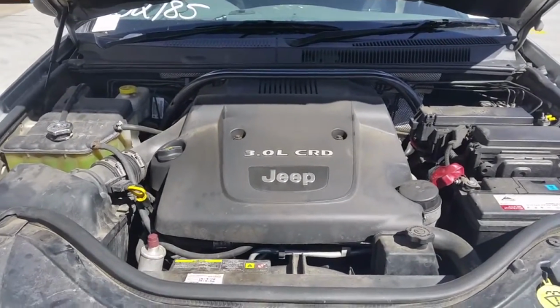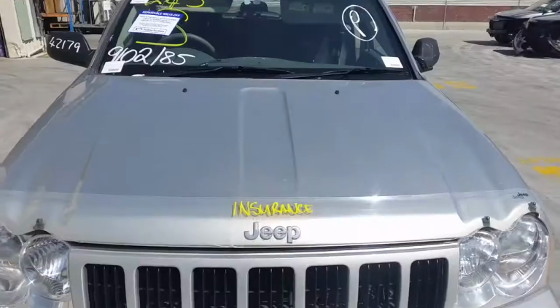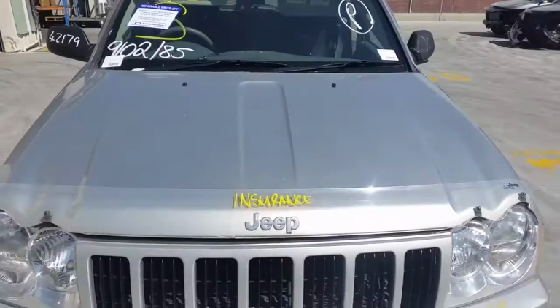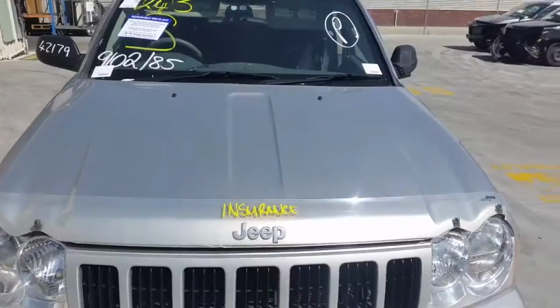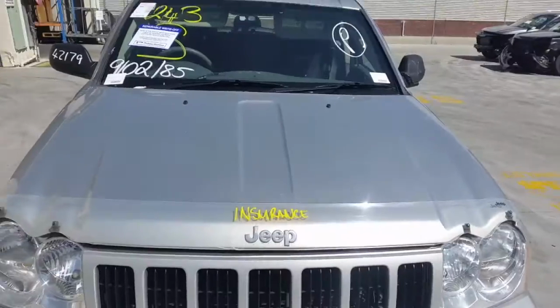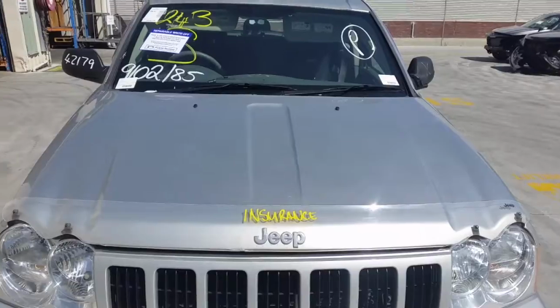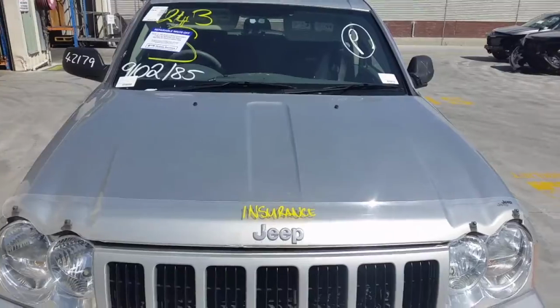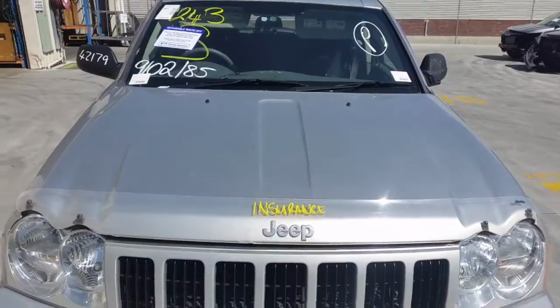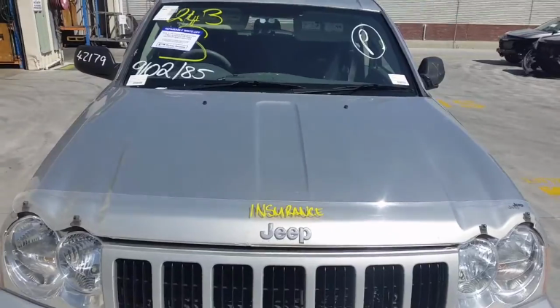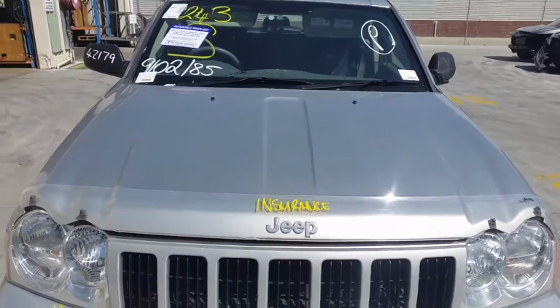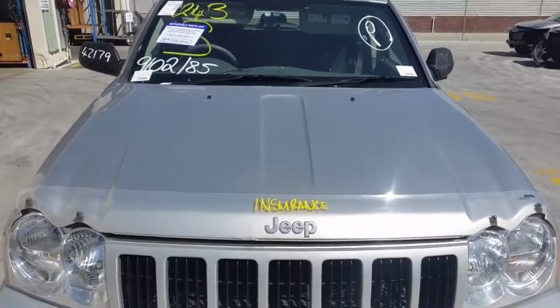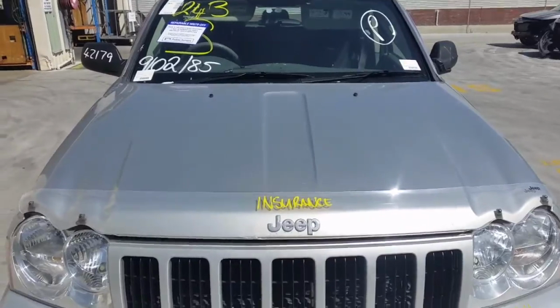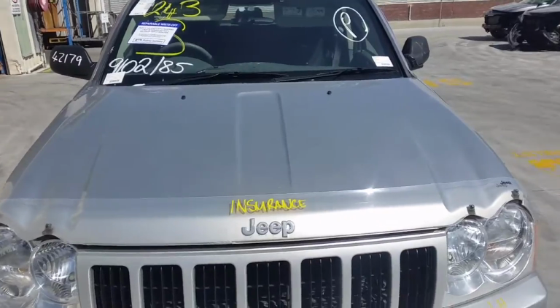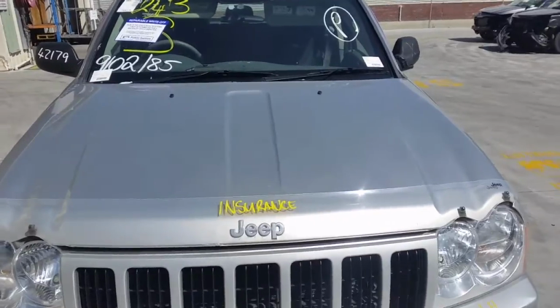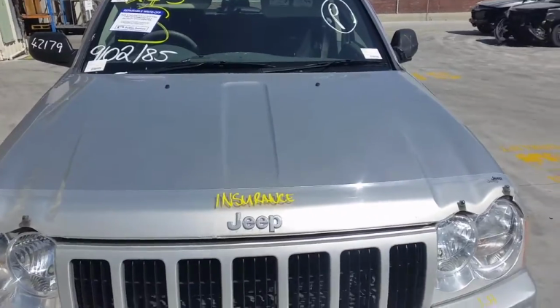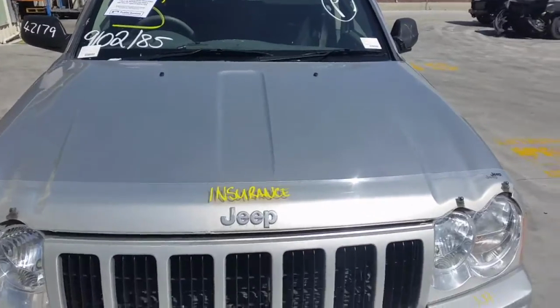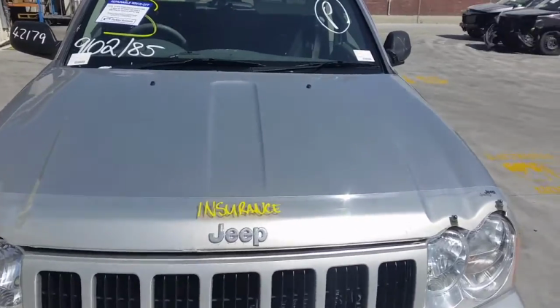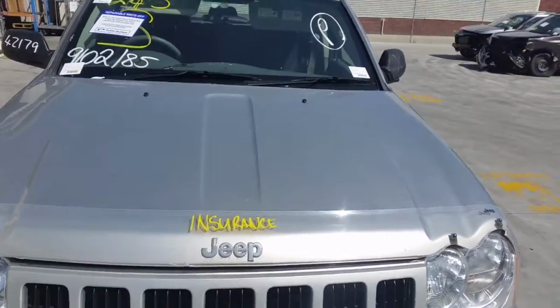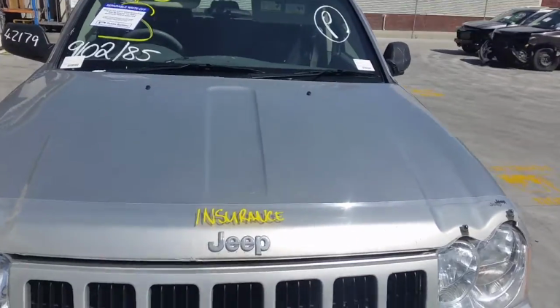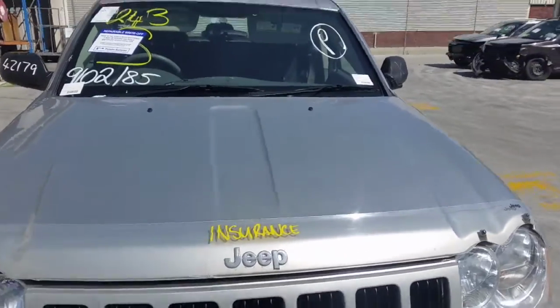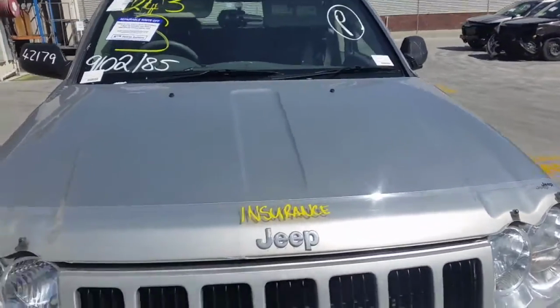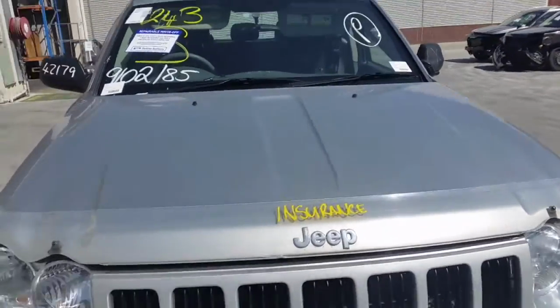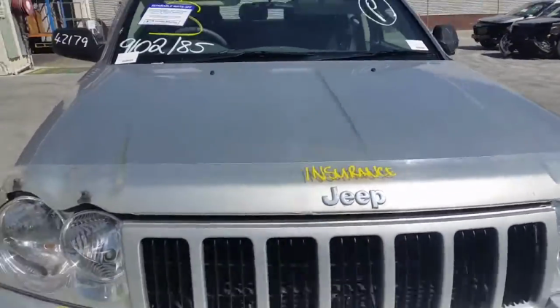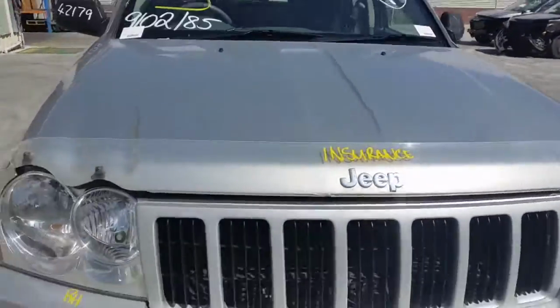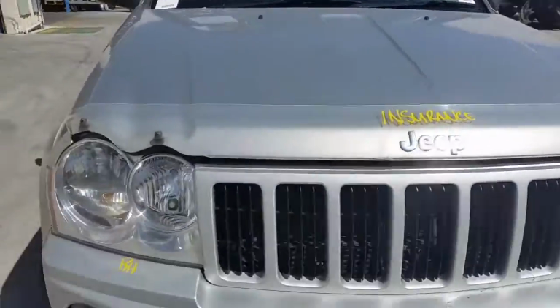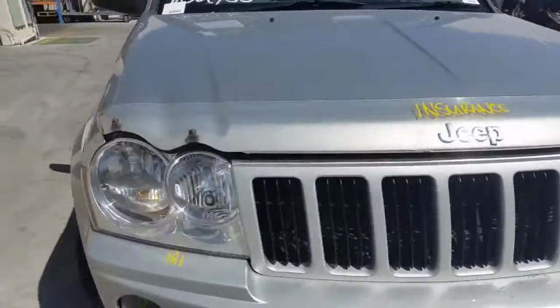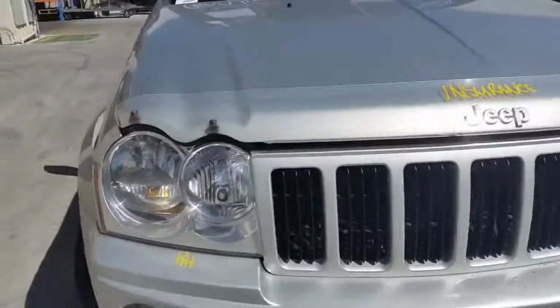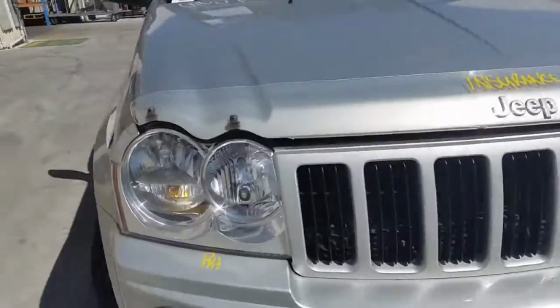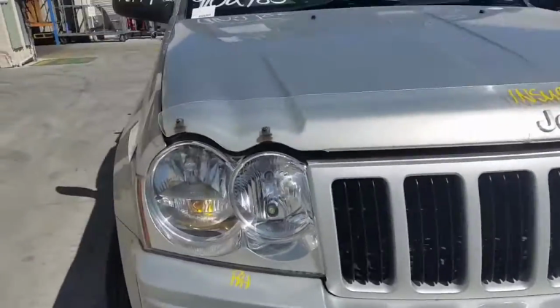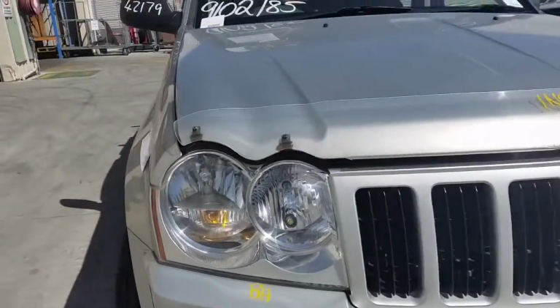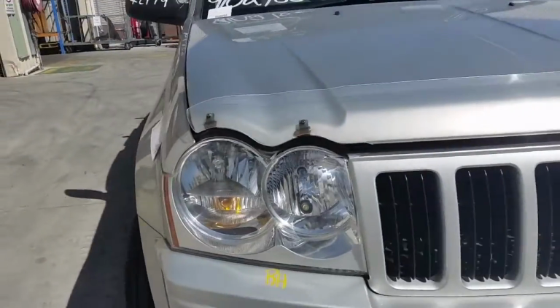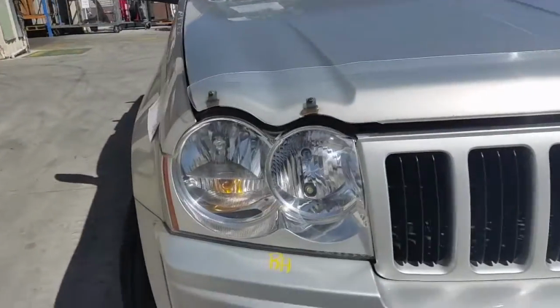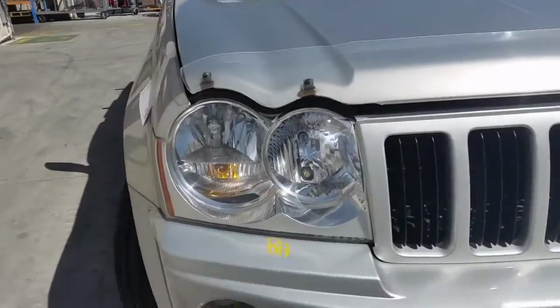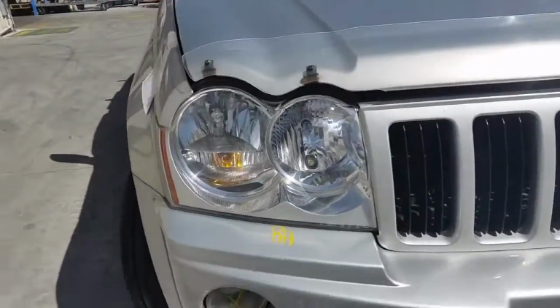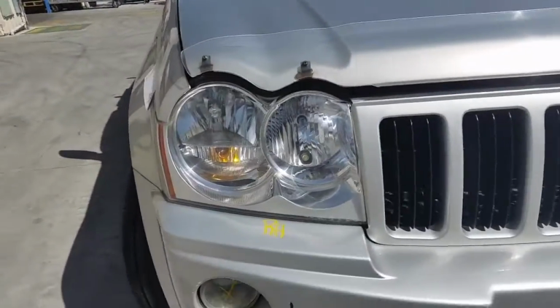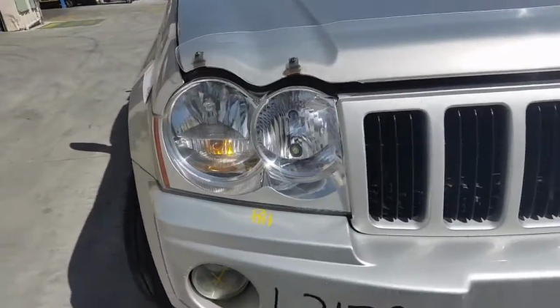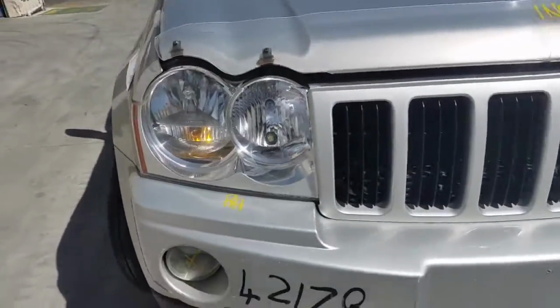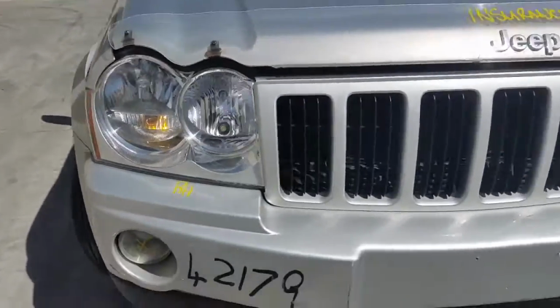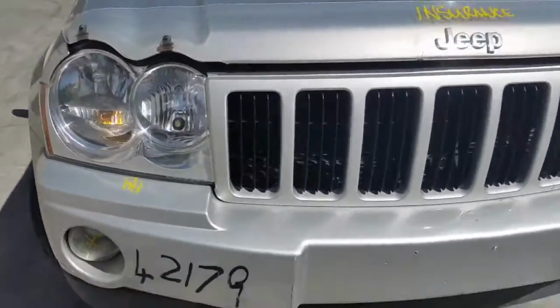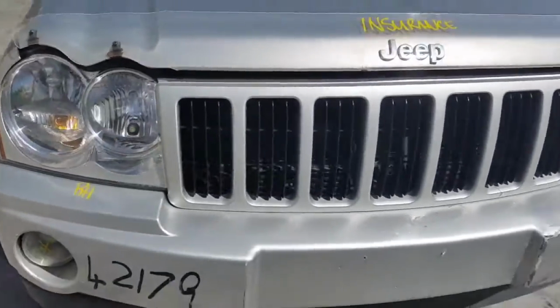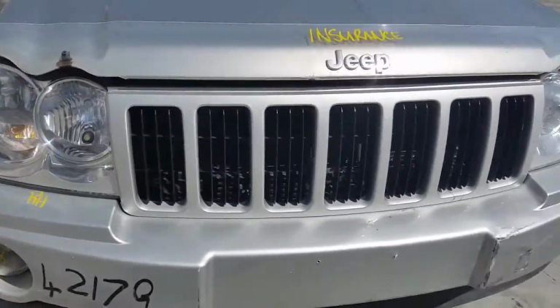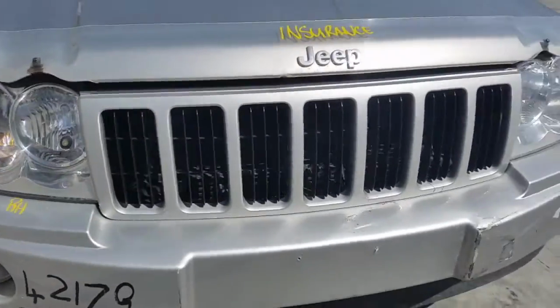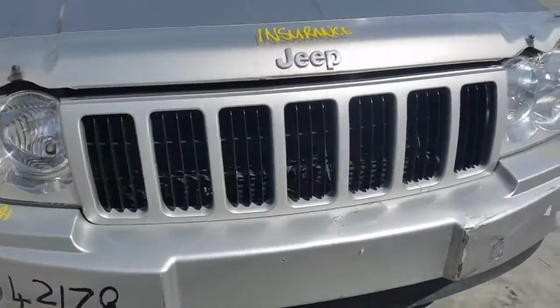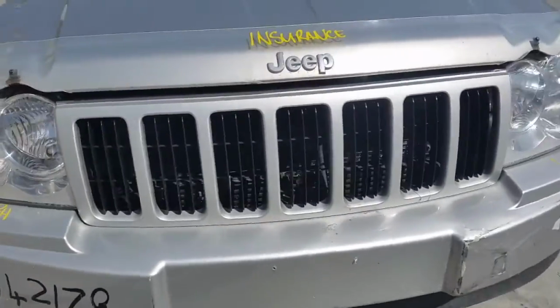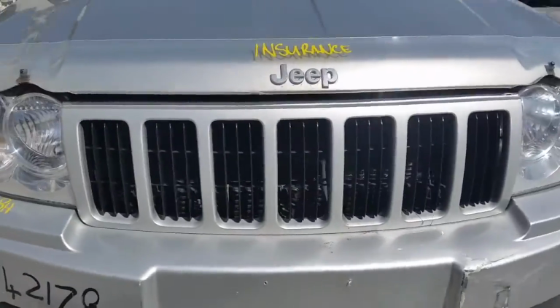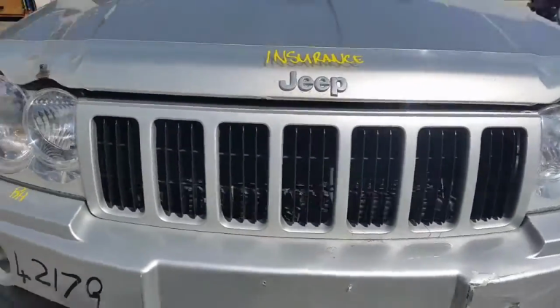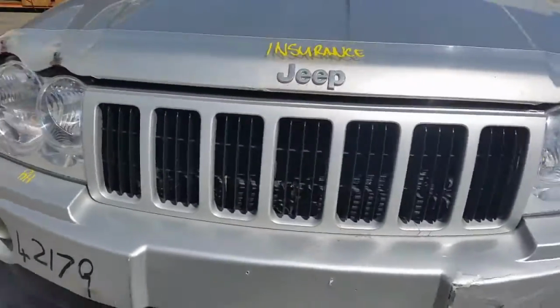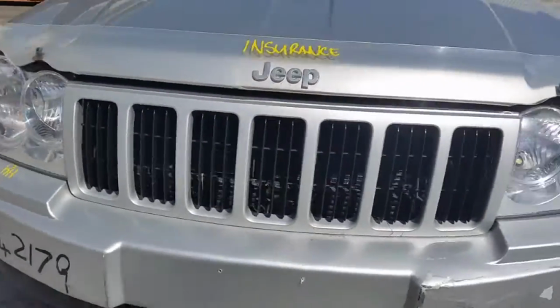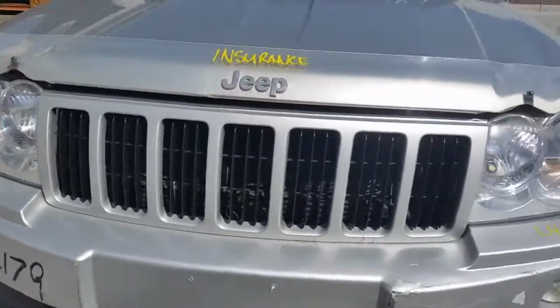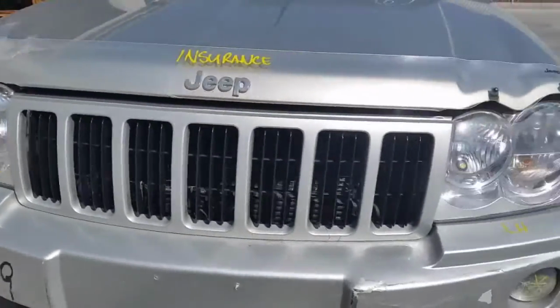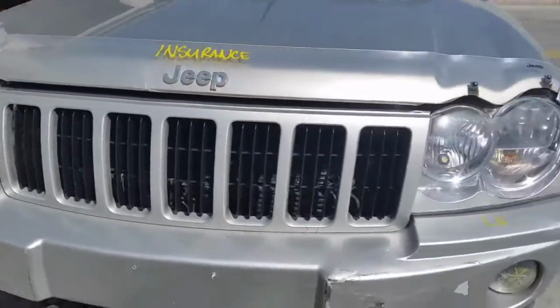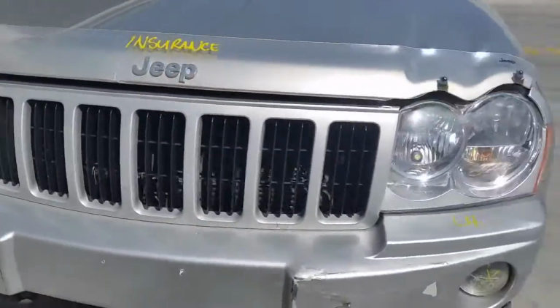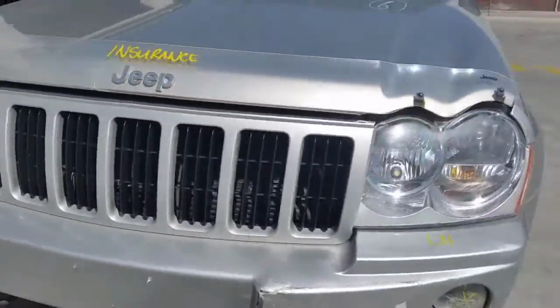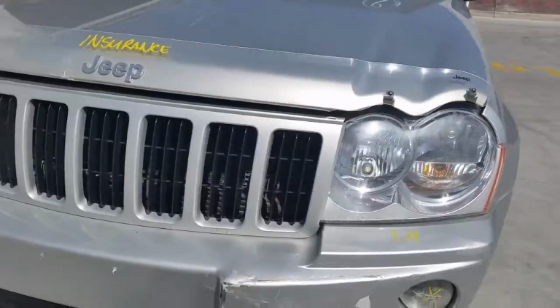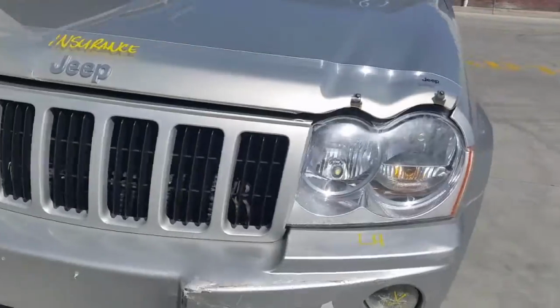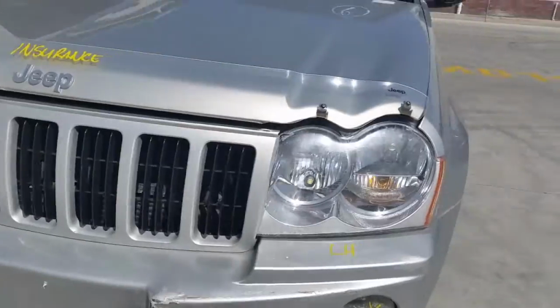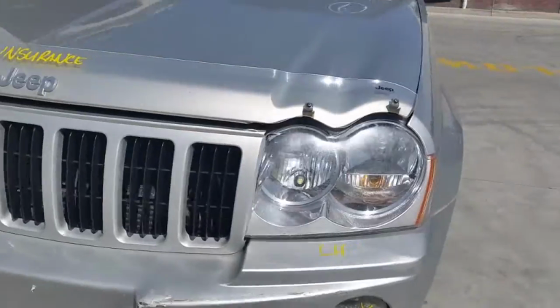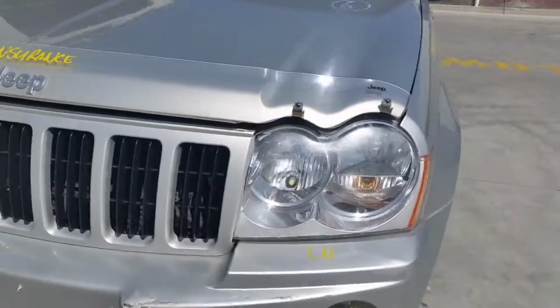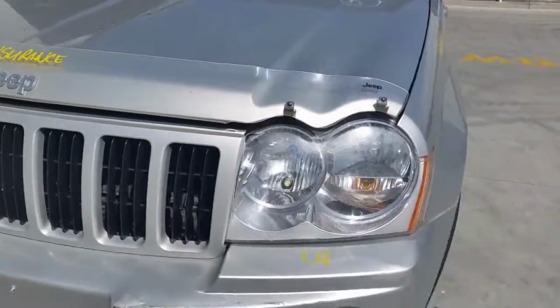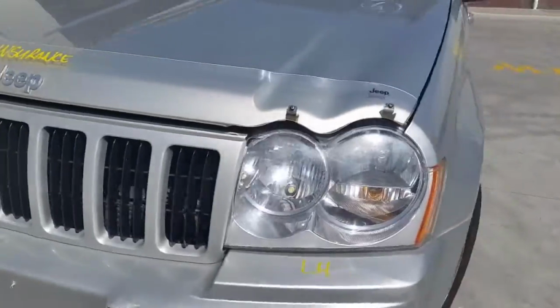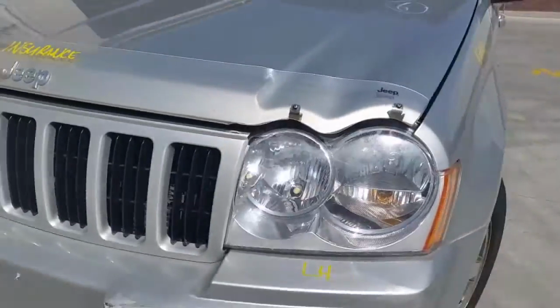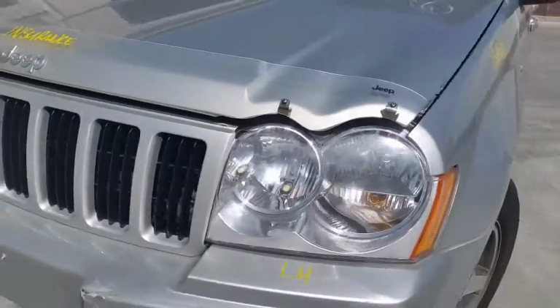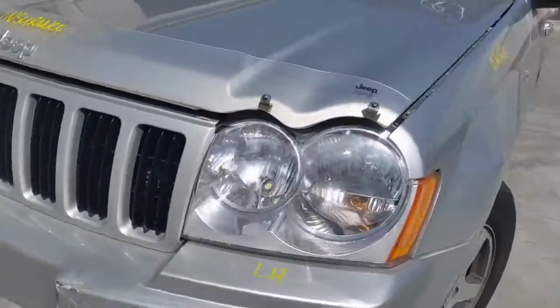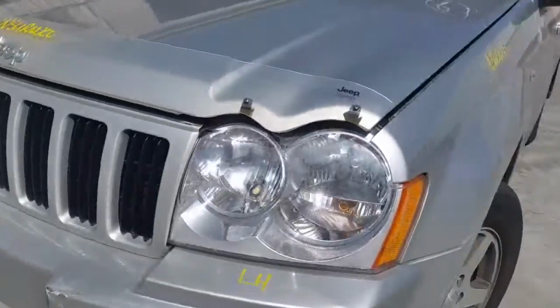We have the bonnet which appears to have no damage. Right hand headlight. Radiator grille. Left hand headlight.